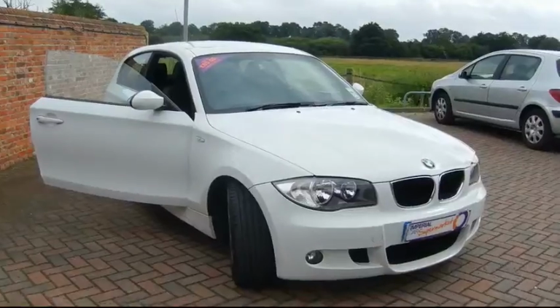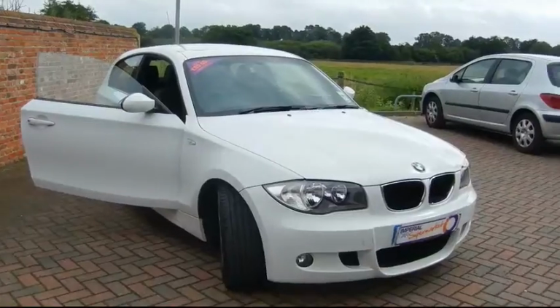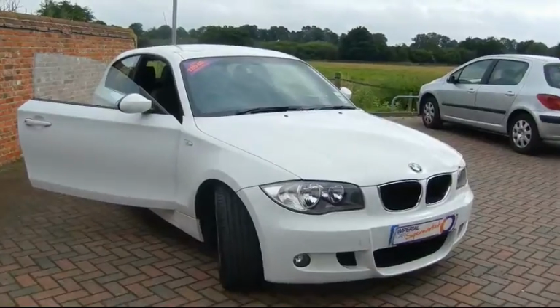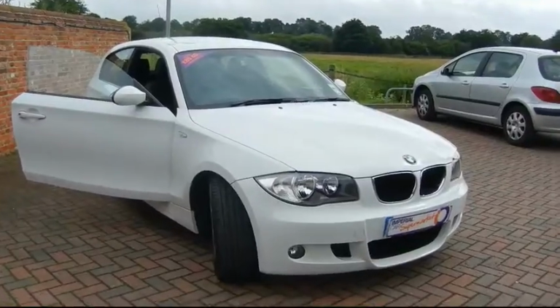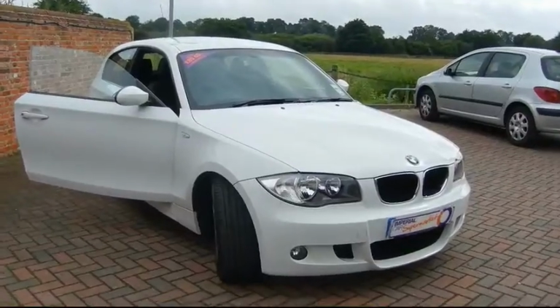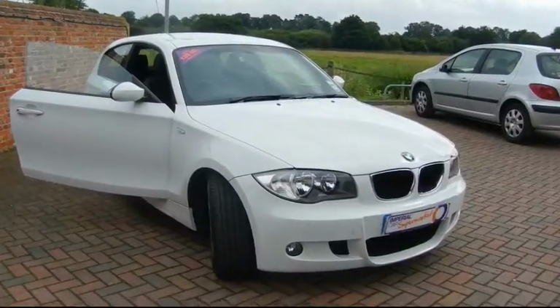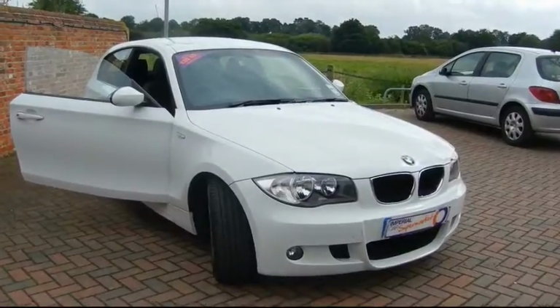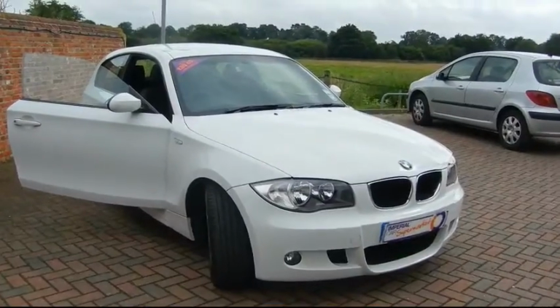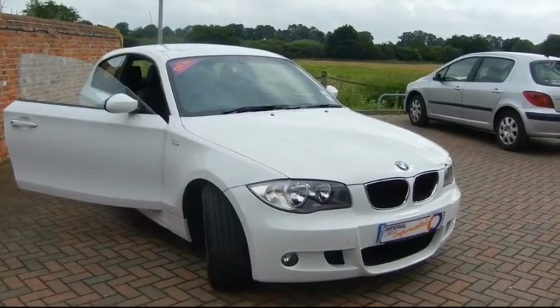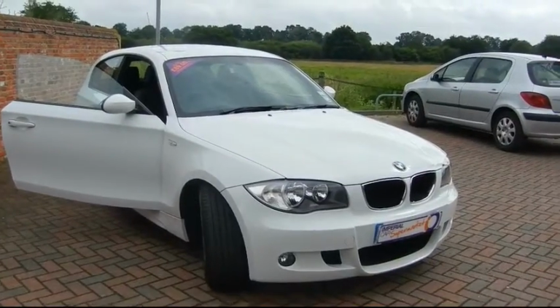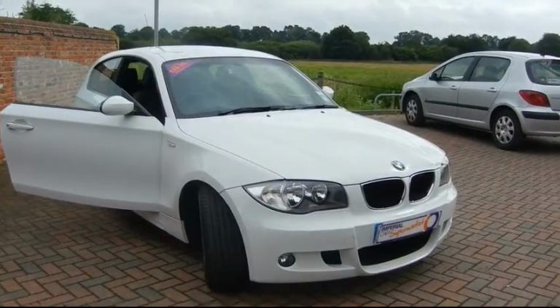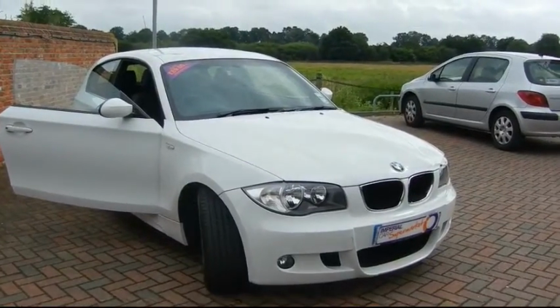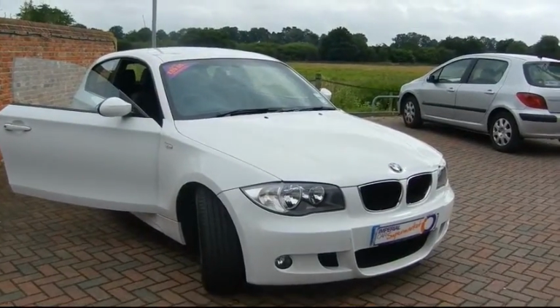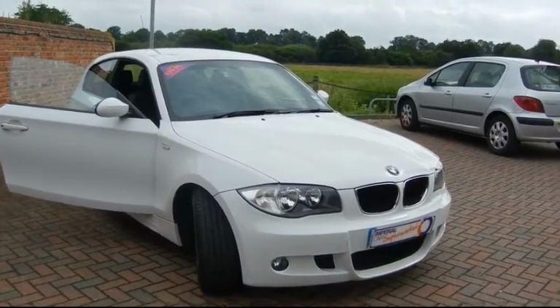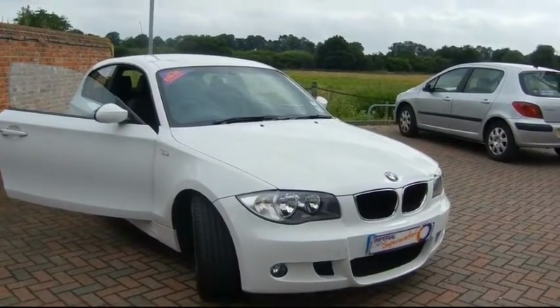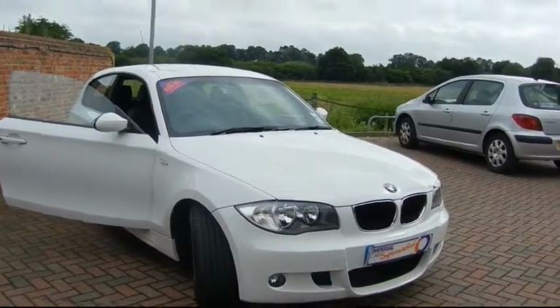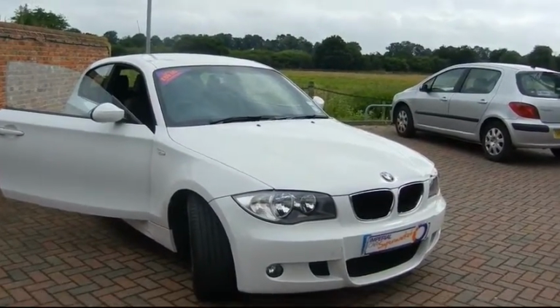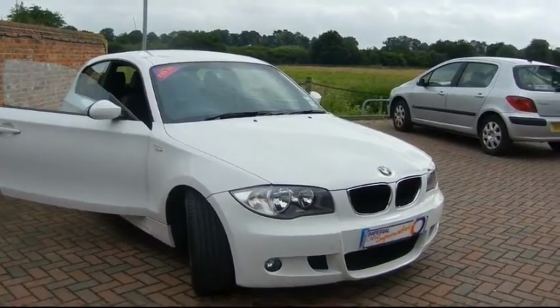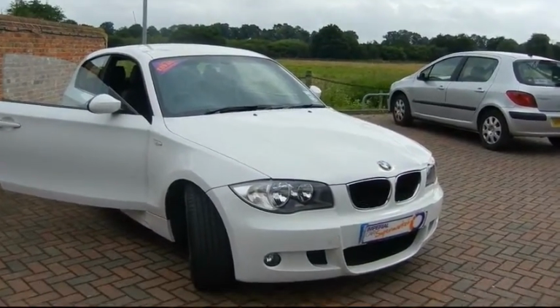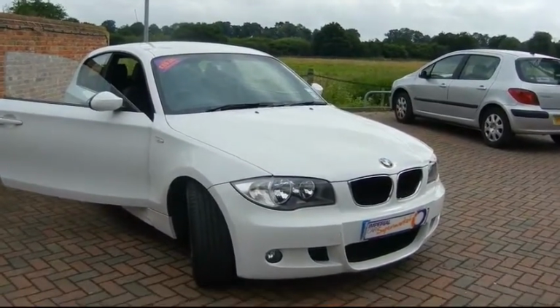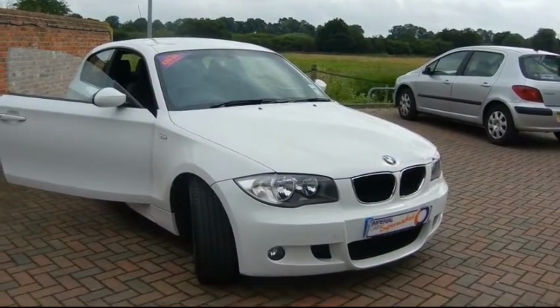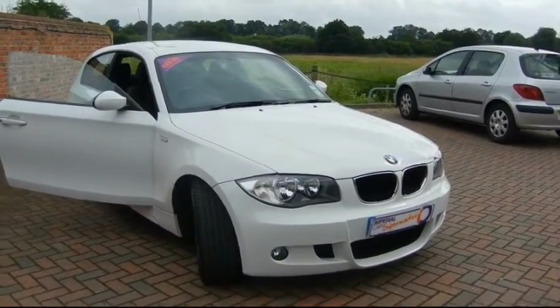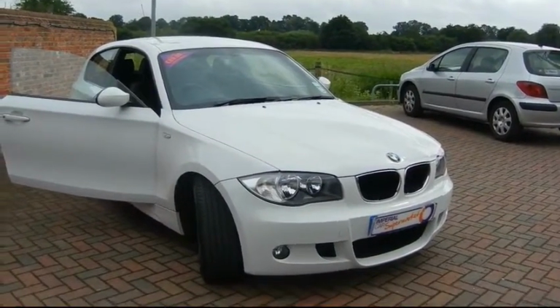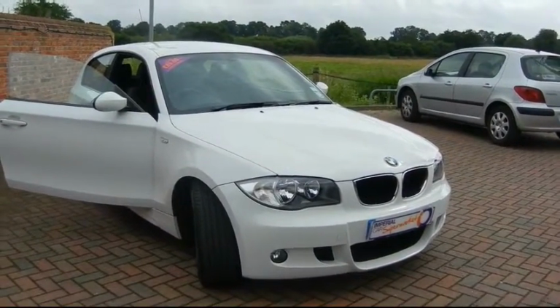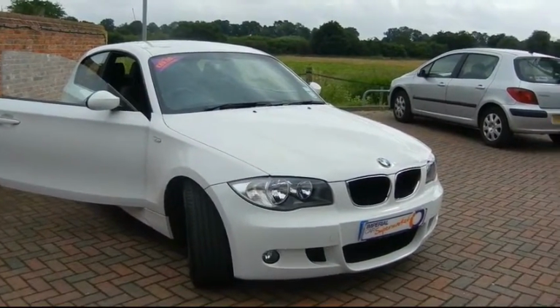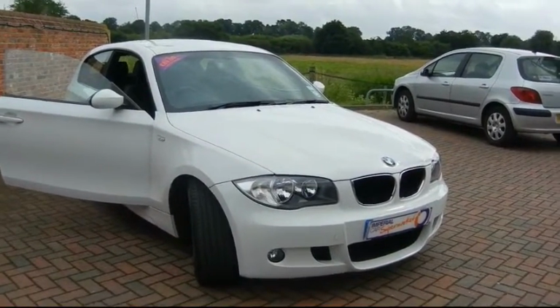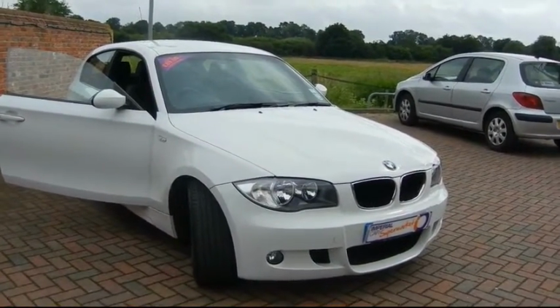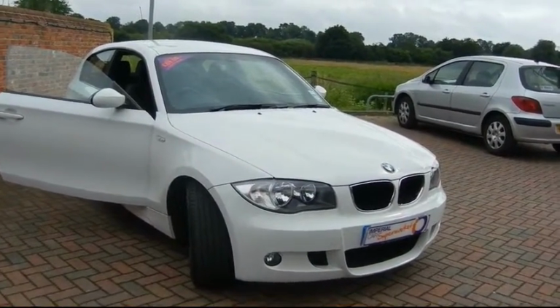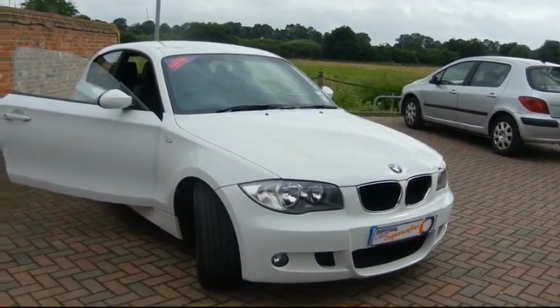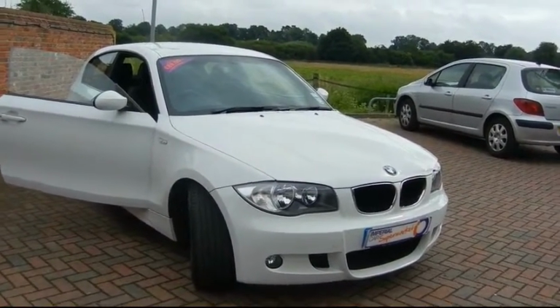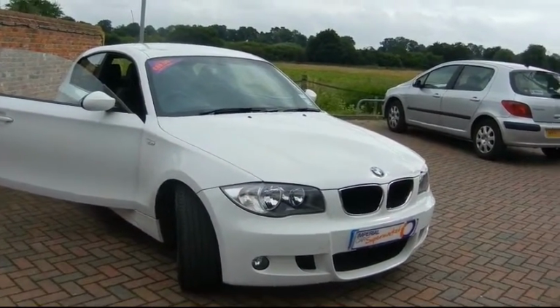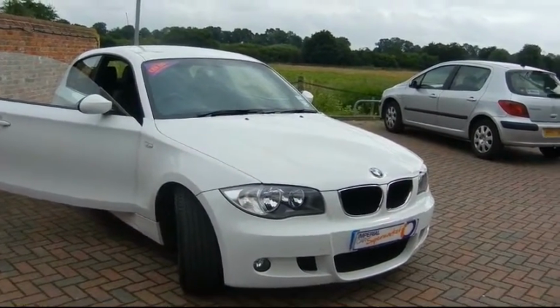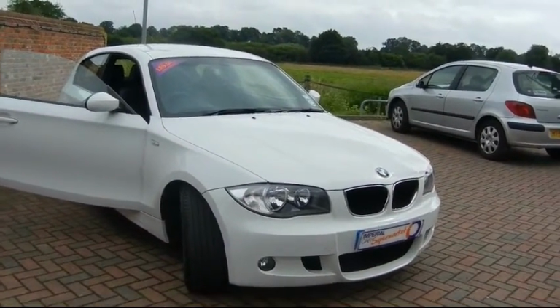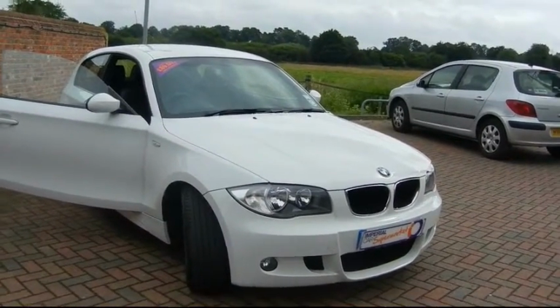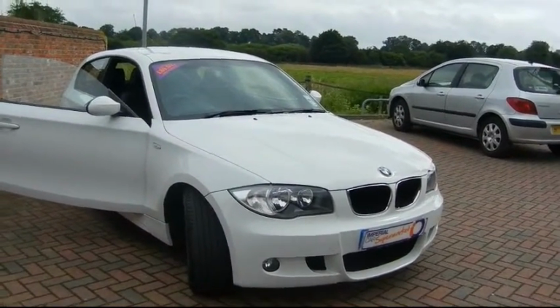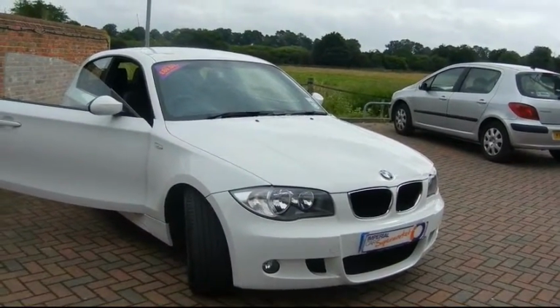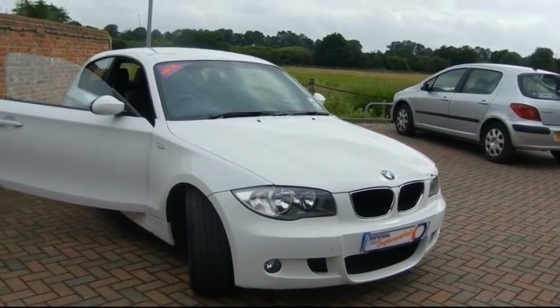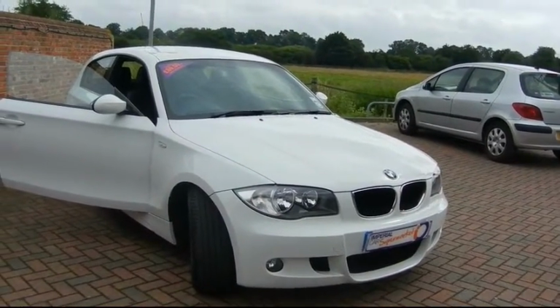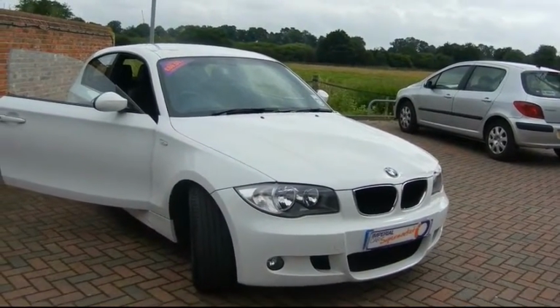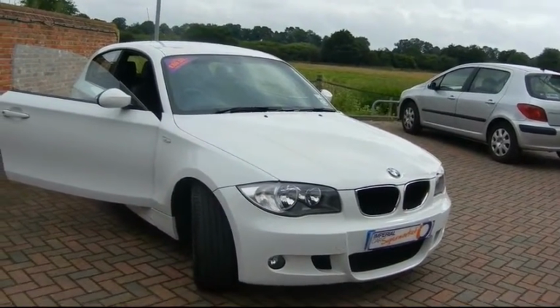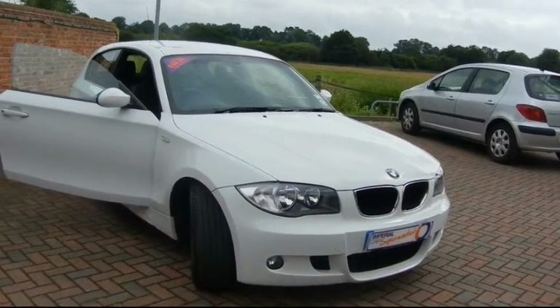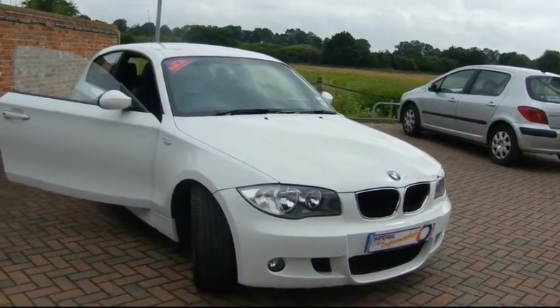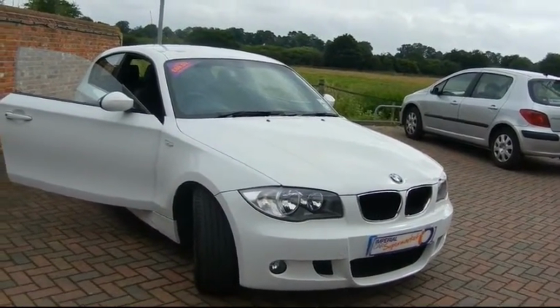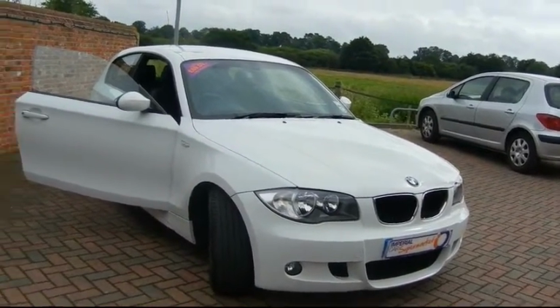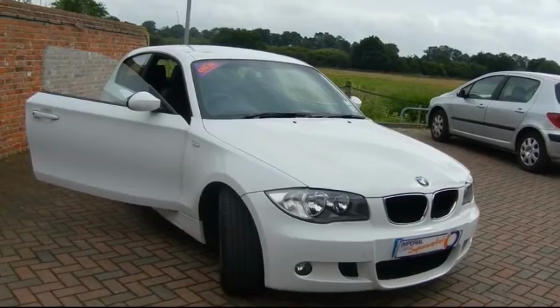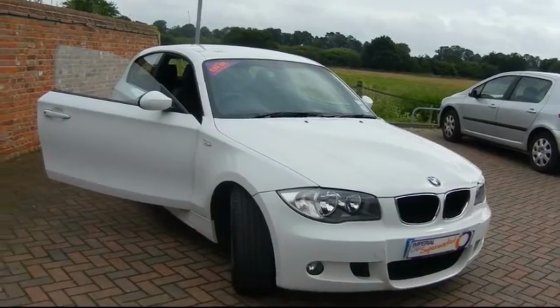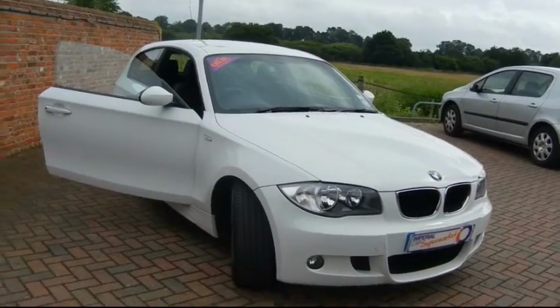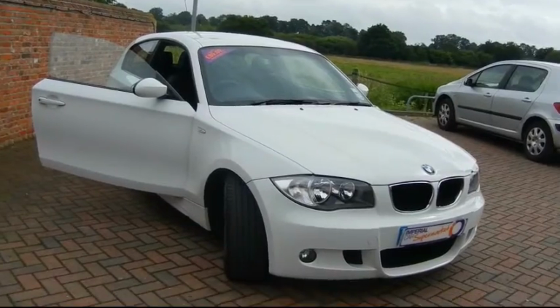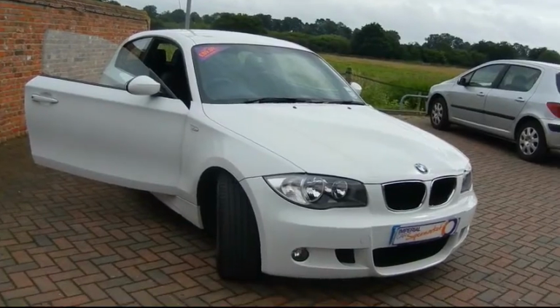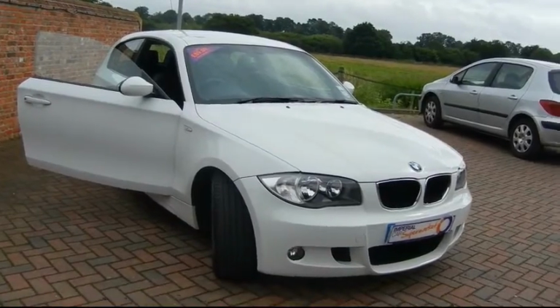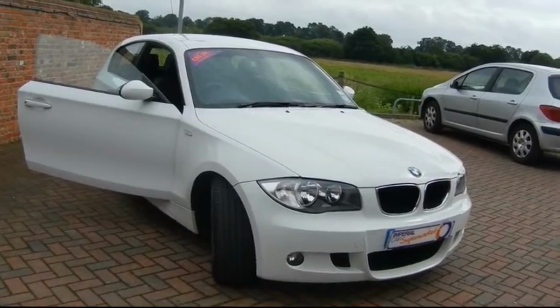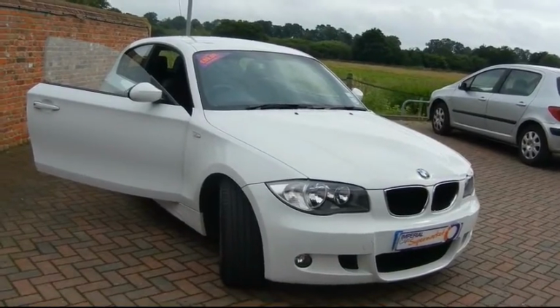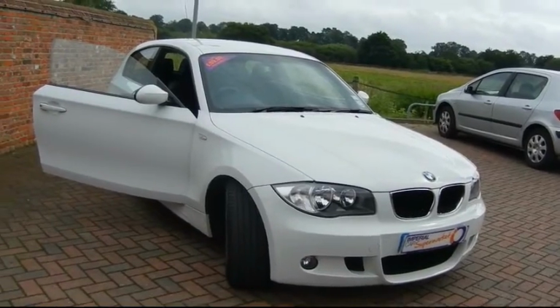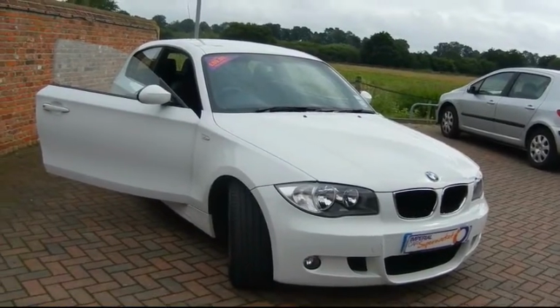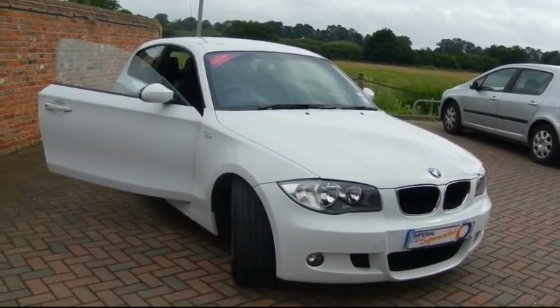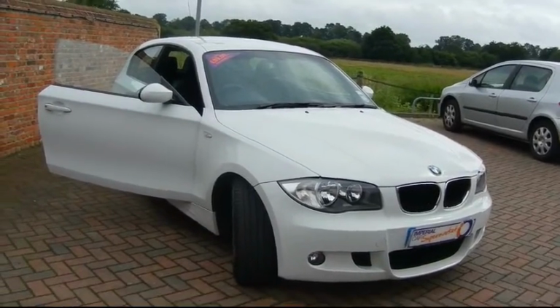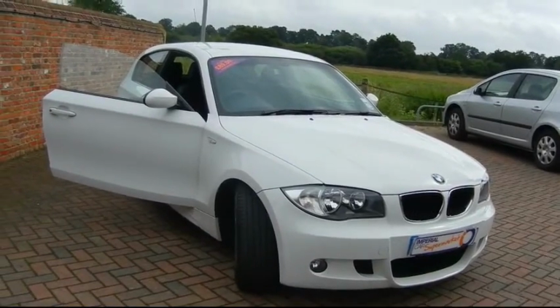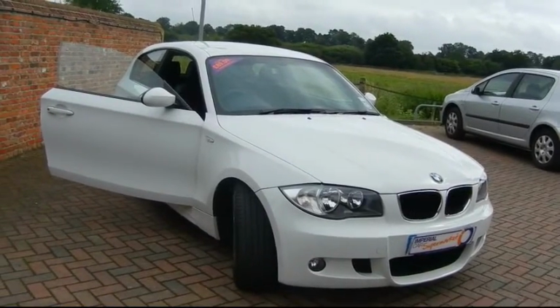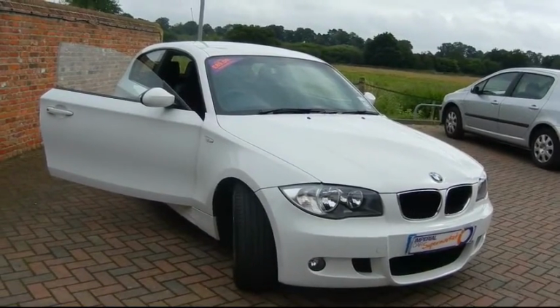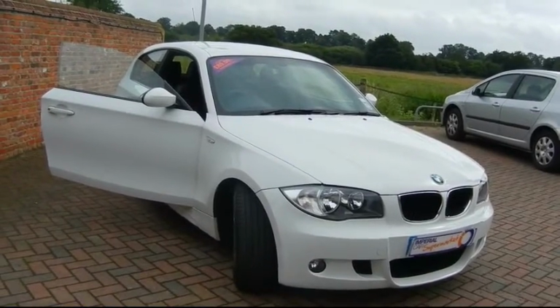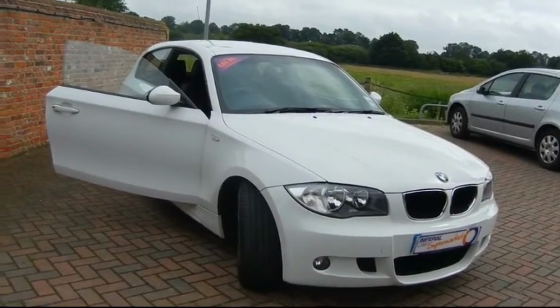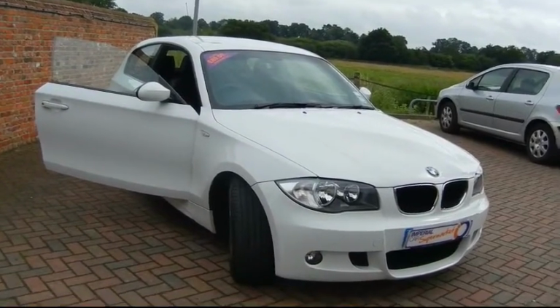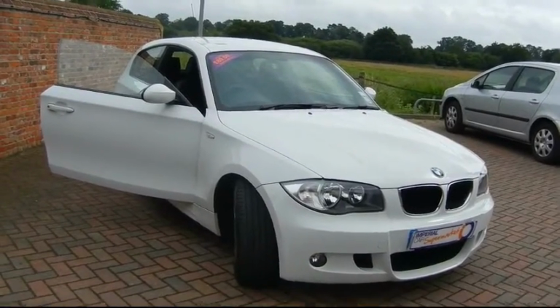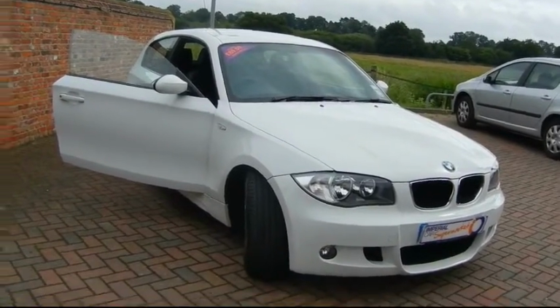Hello and welcome to Imperial Cars. Here we have the very stylish BMW 1 Series — it's the 116 petrol M Sport.